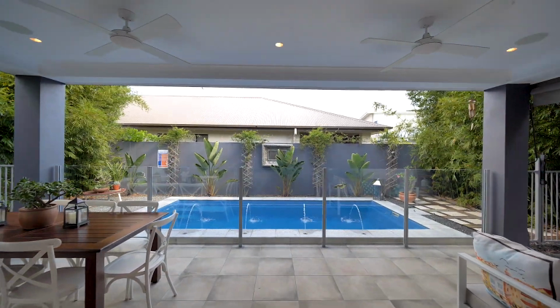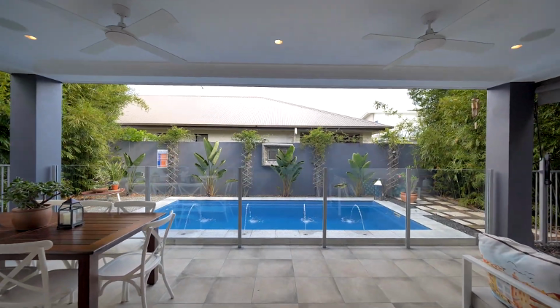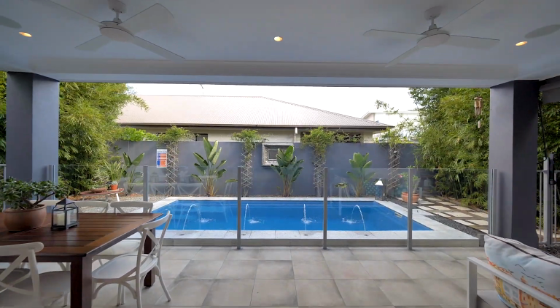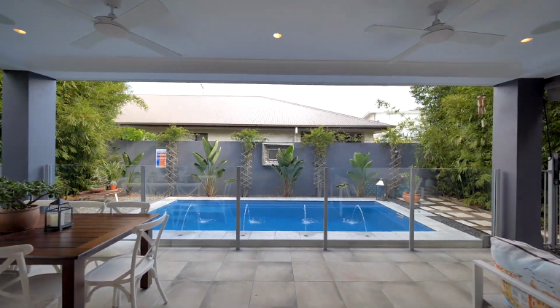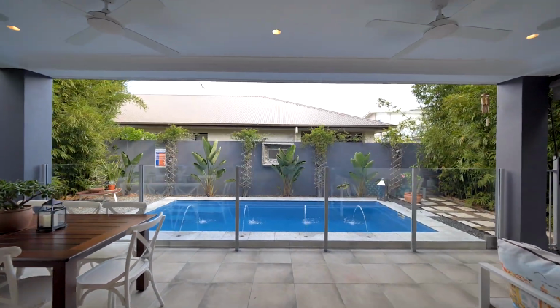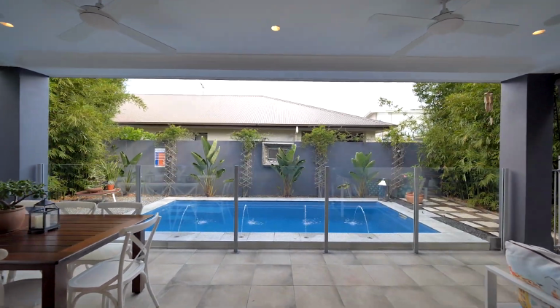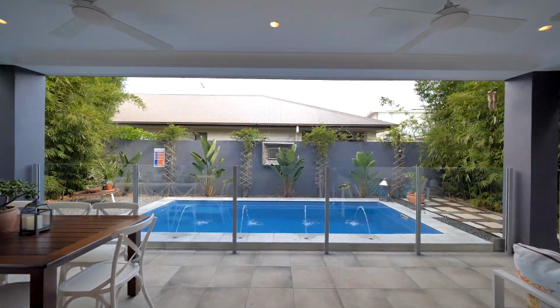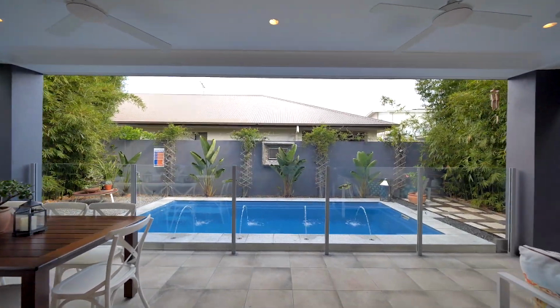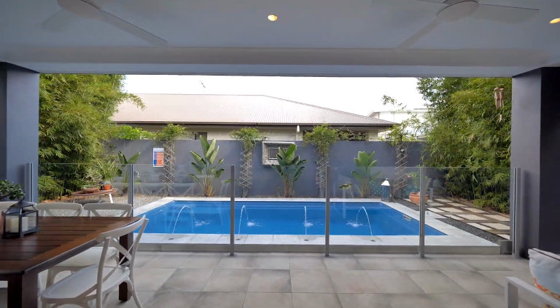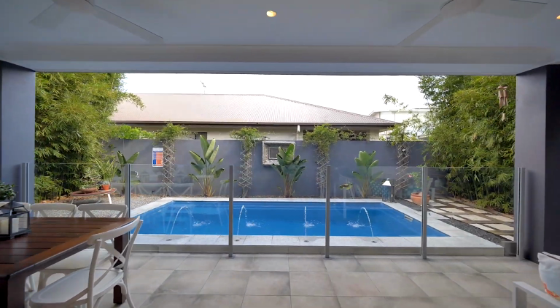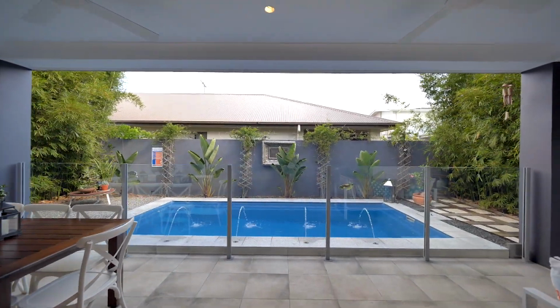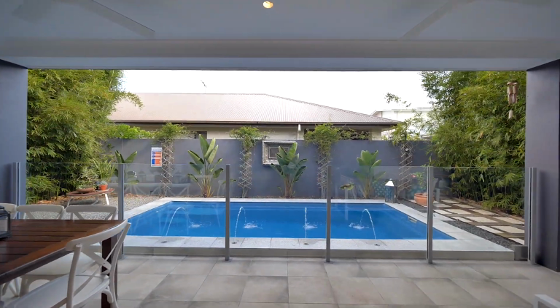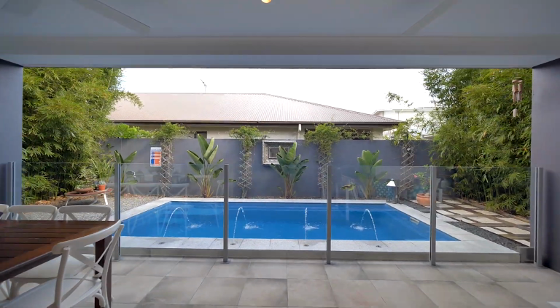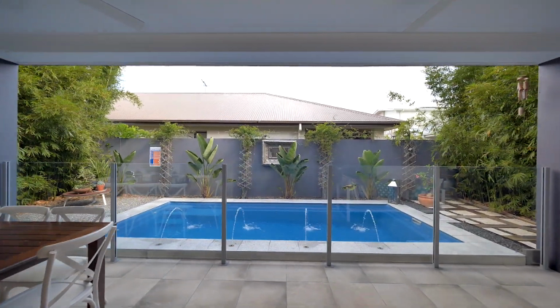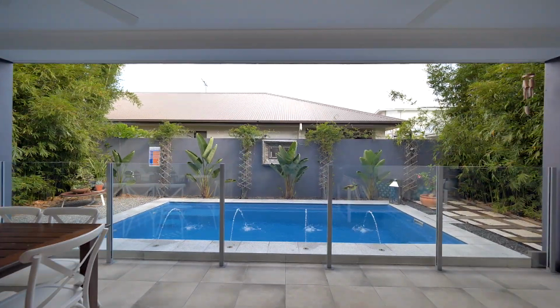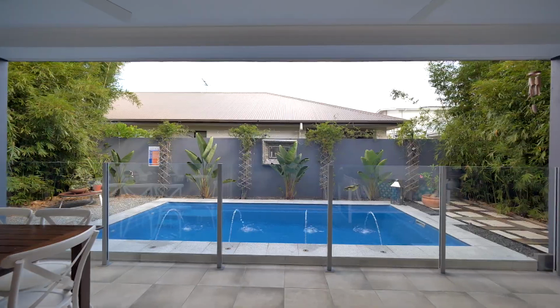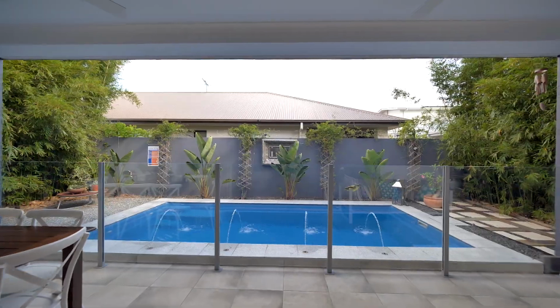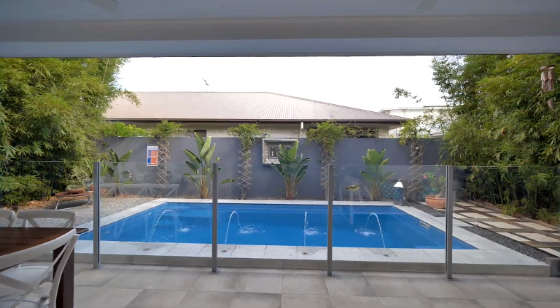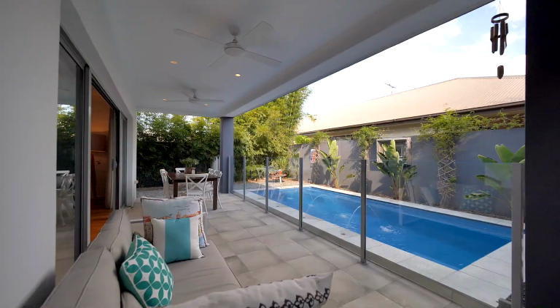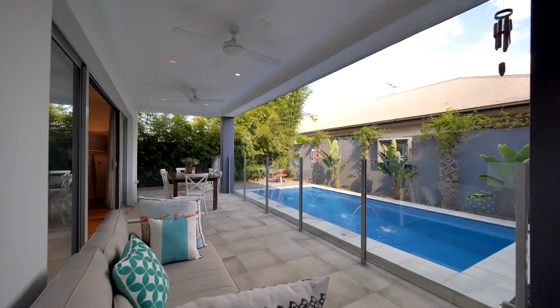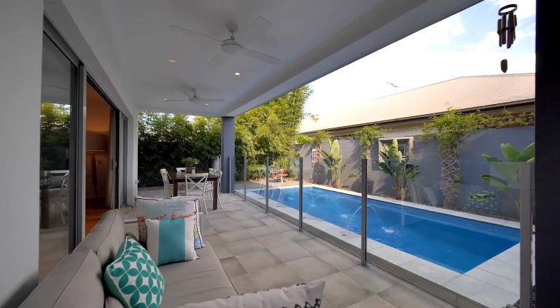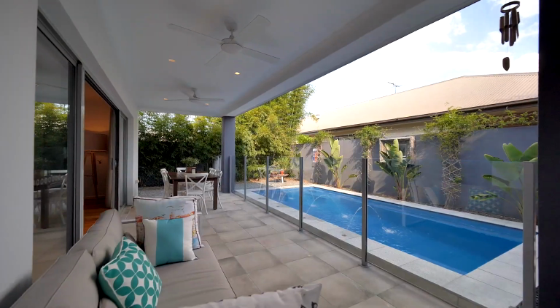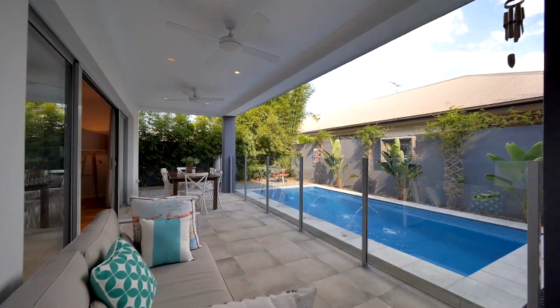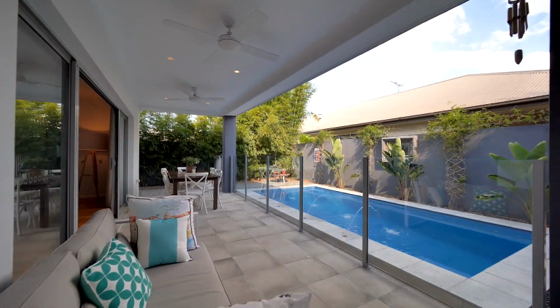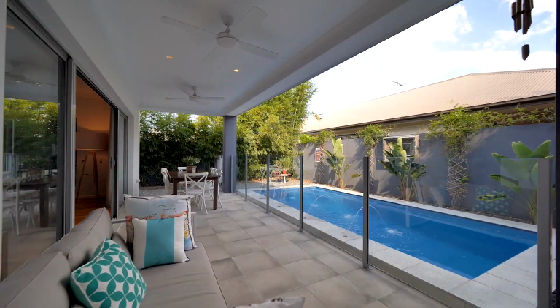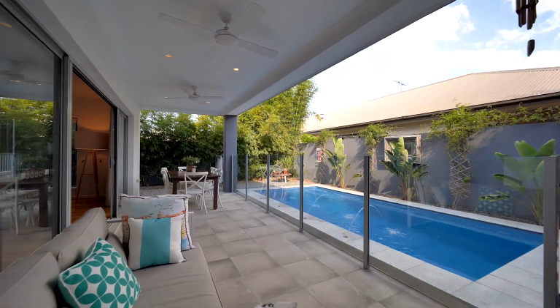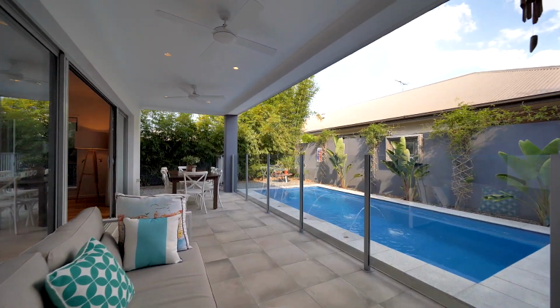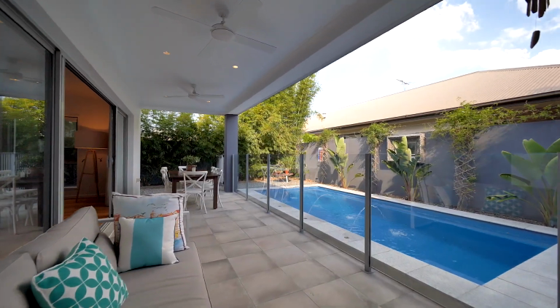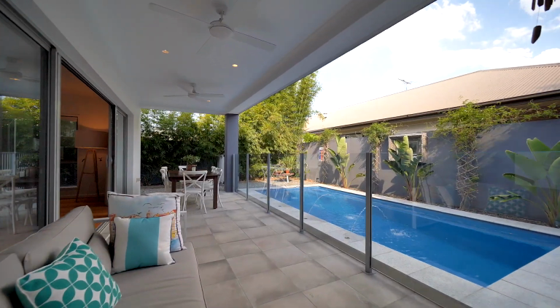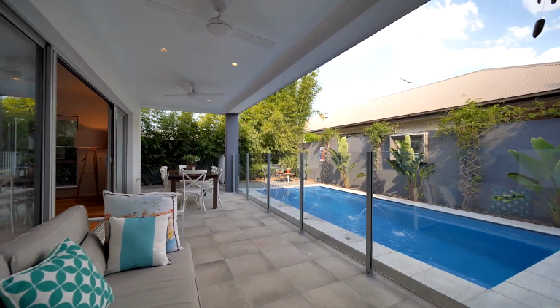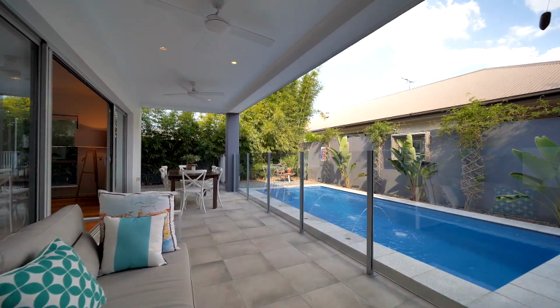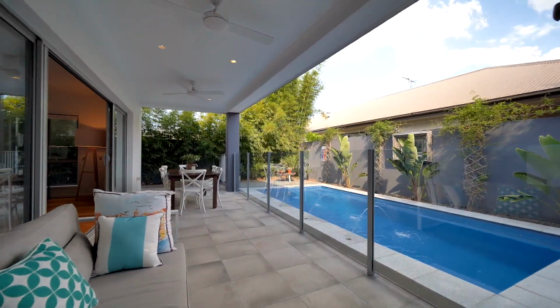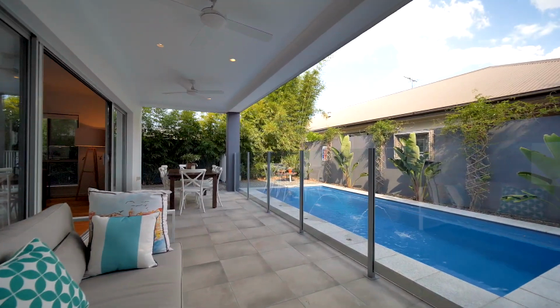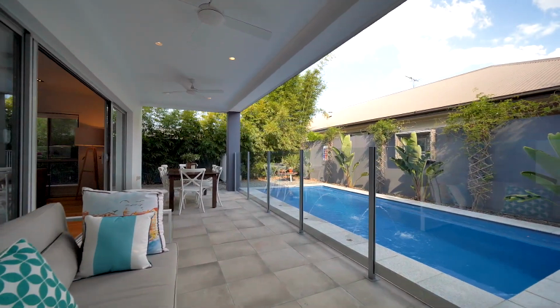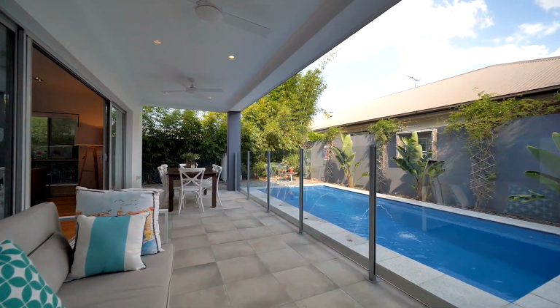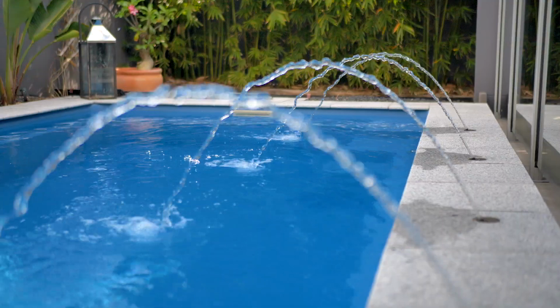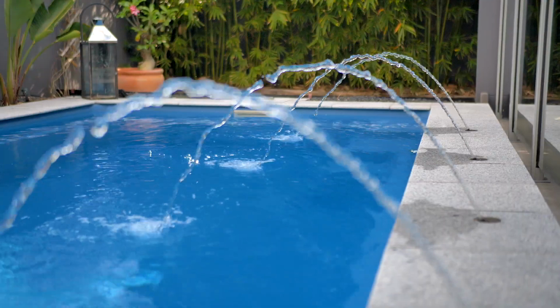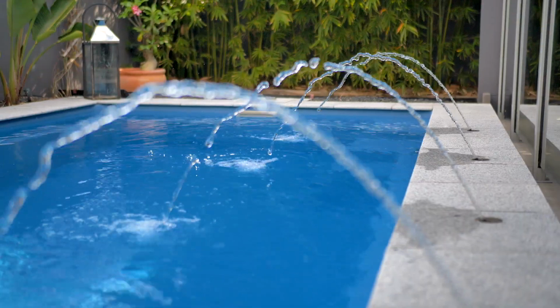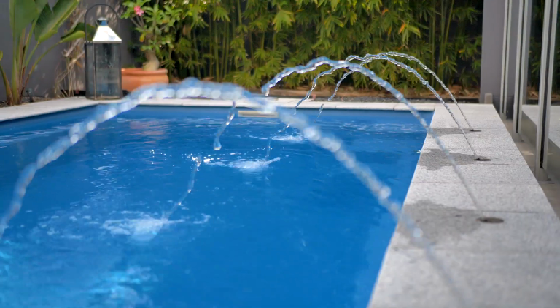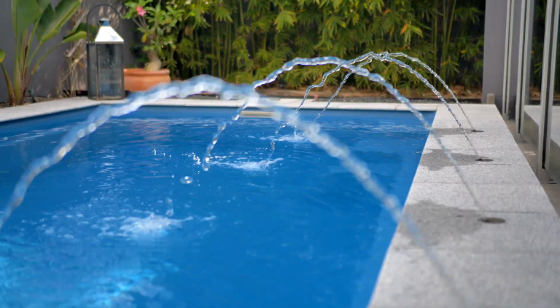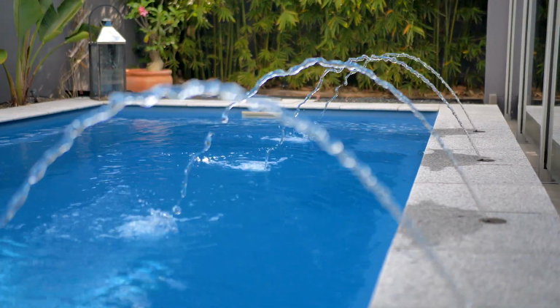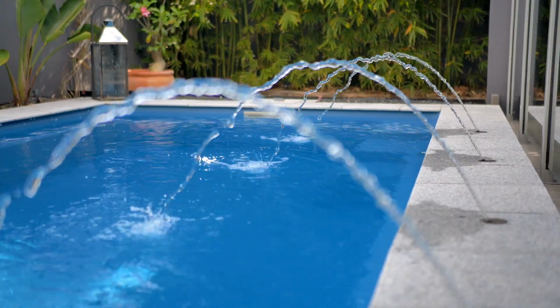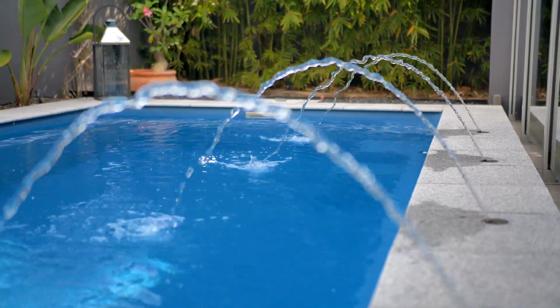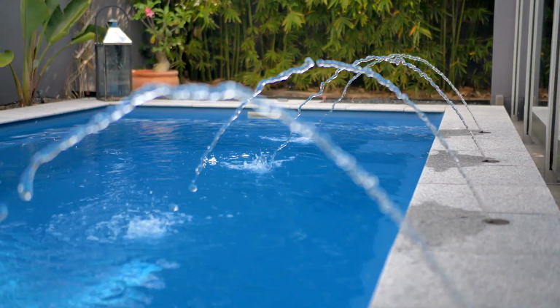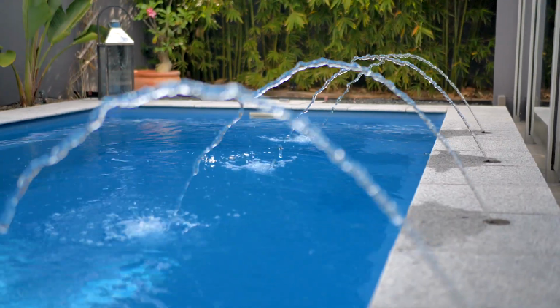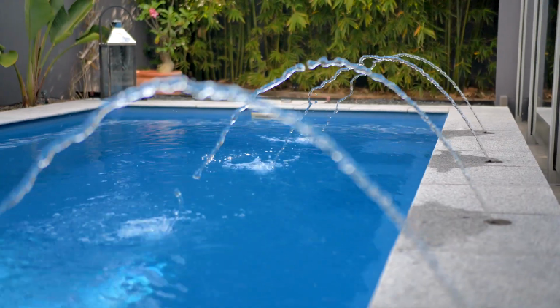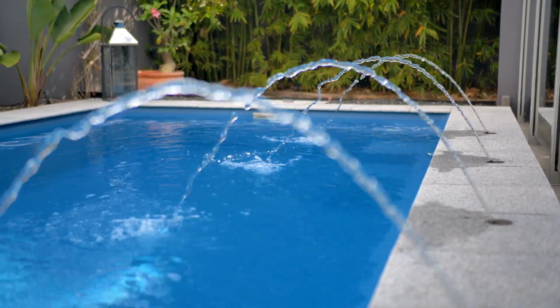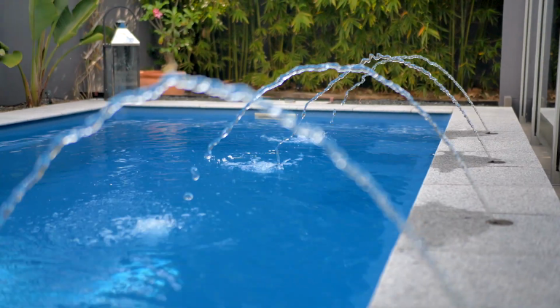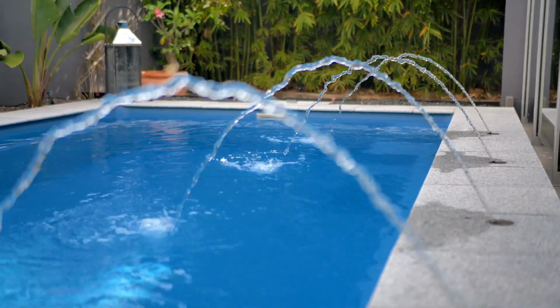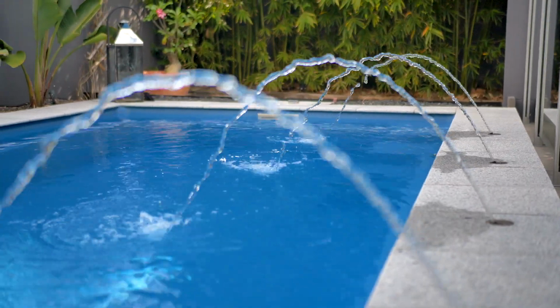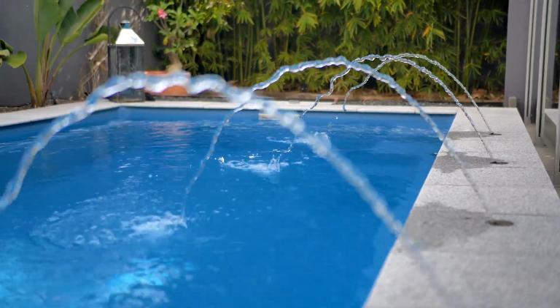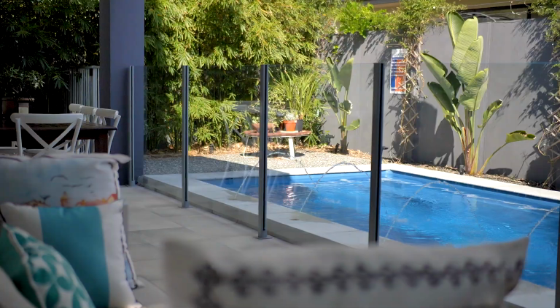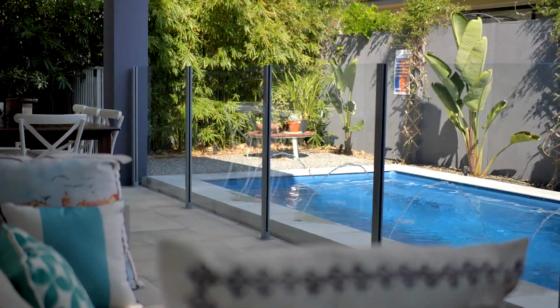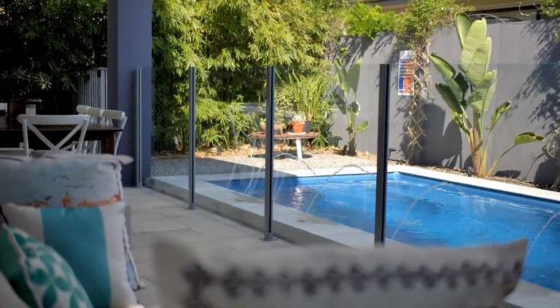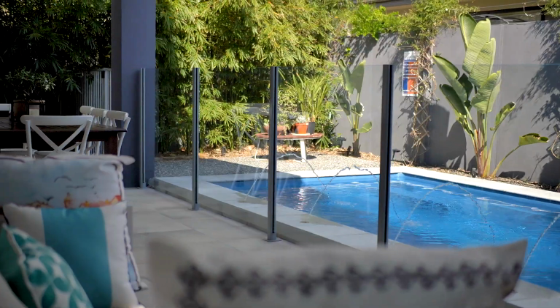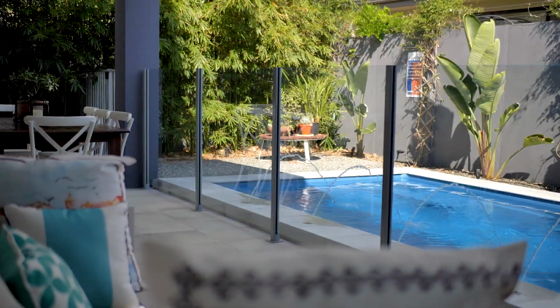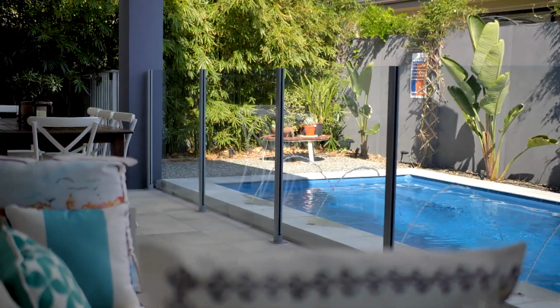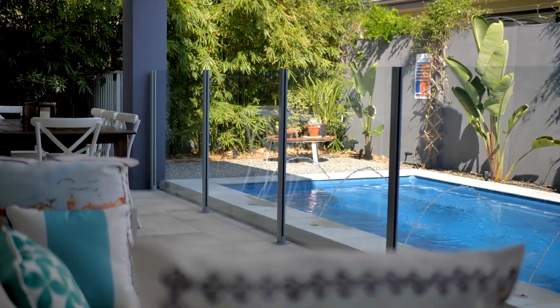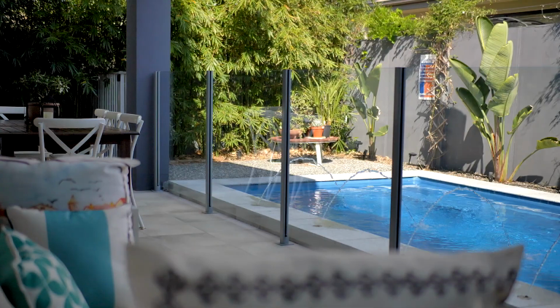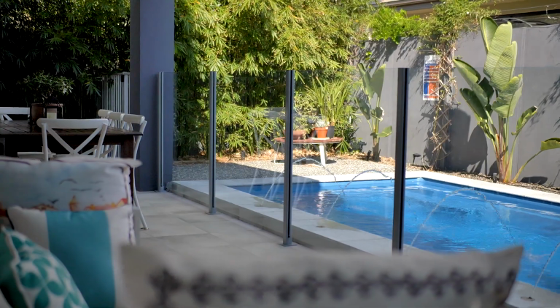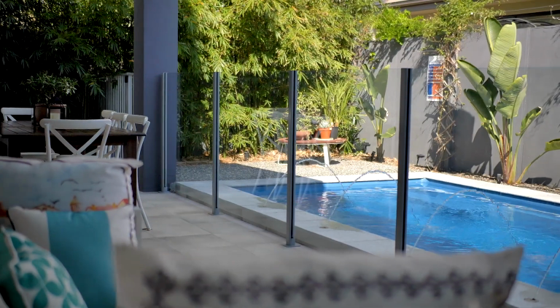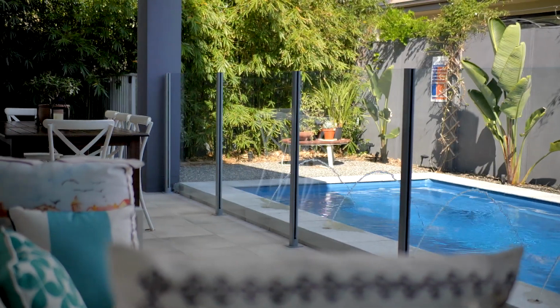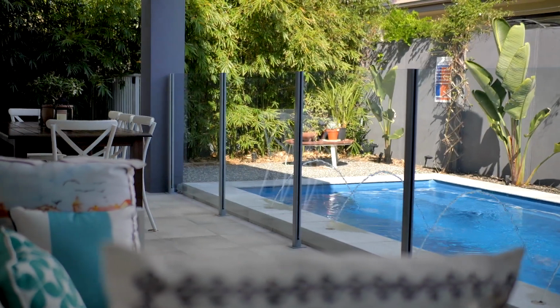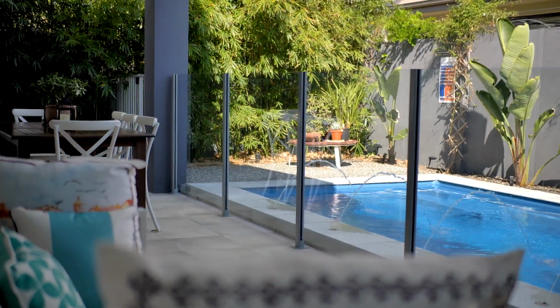Expansive sliding doors open up to the covered back alfresco and solar heated pool surrounded by lush tropical gardens.